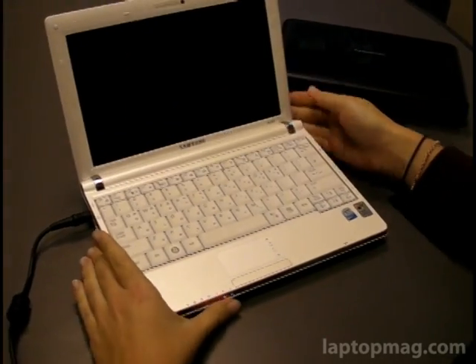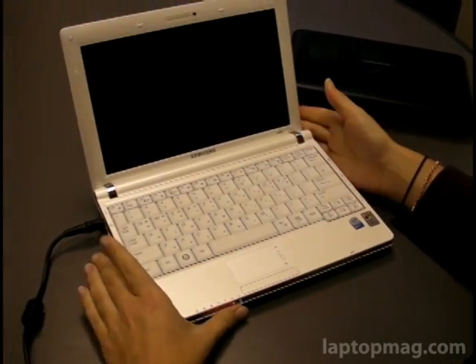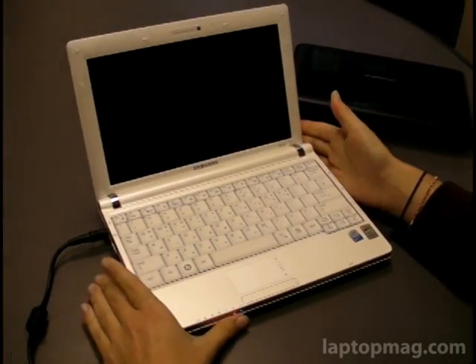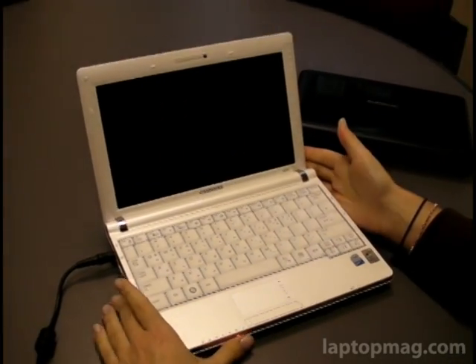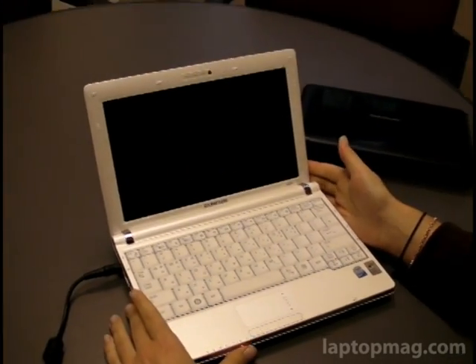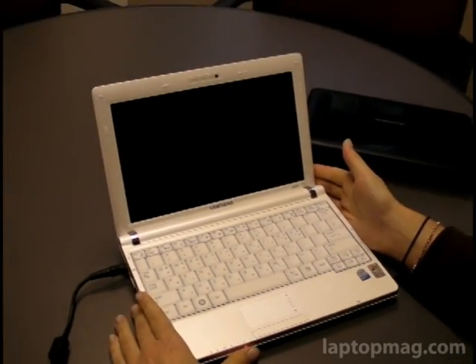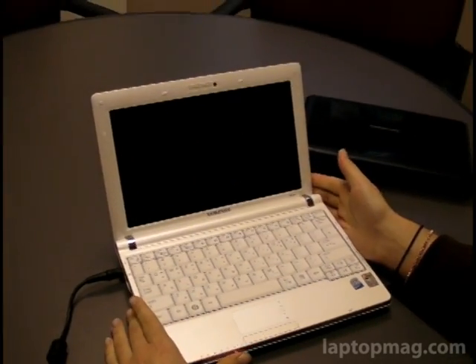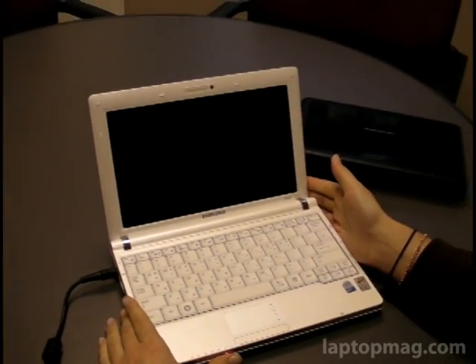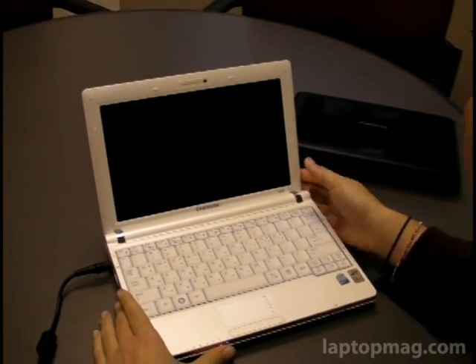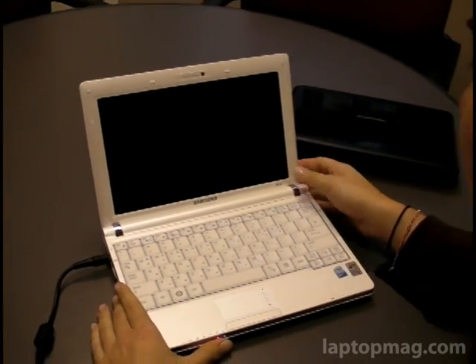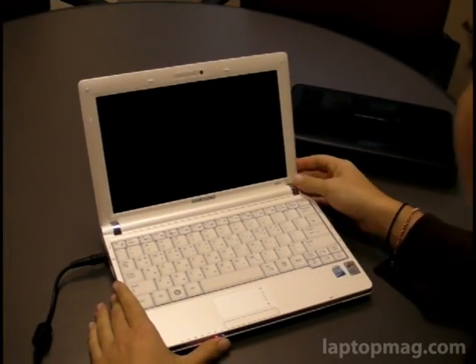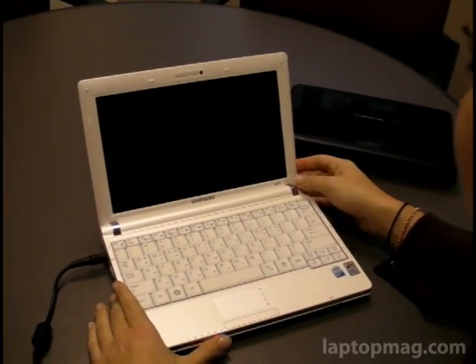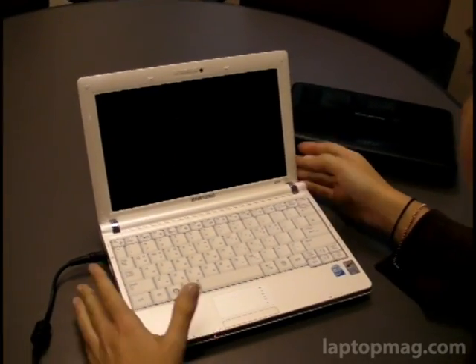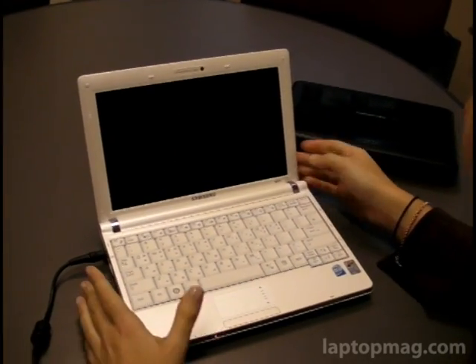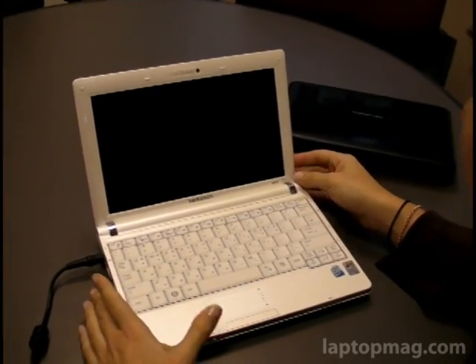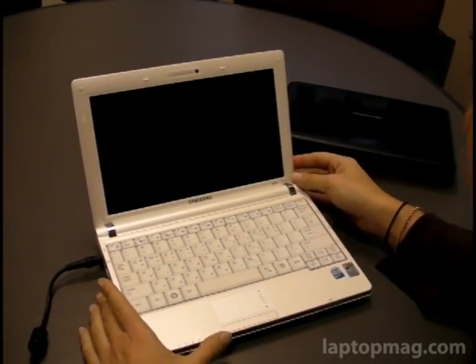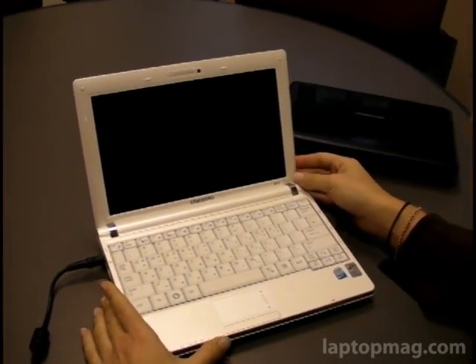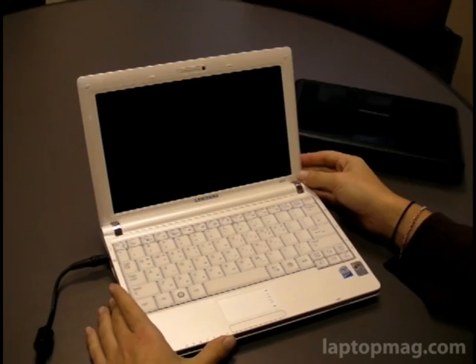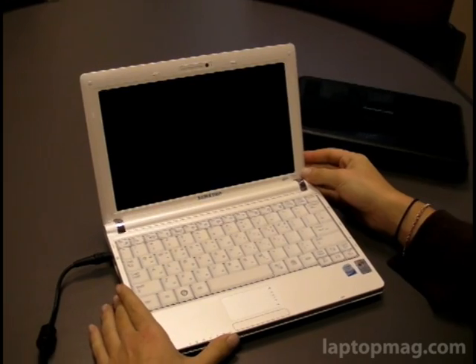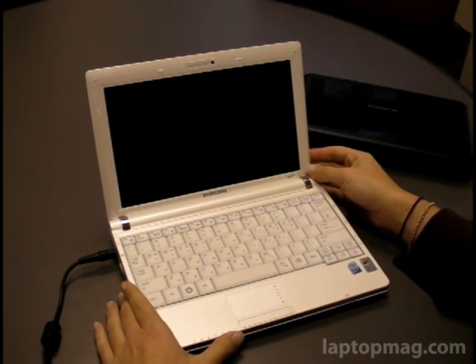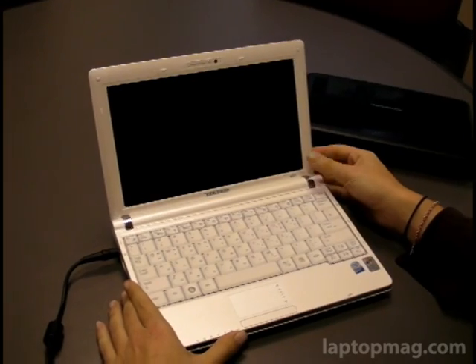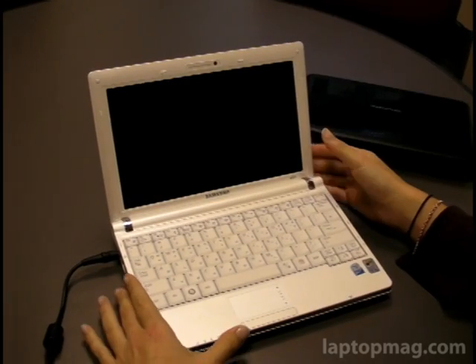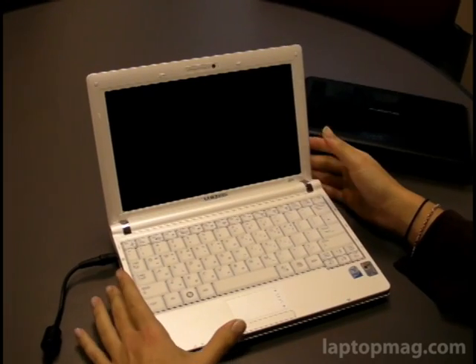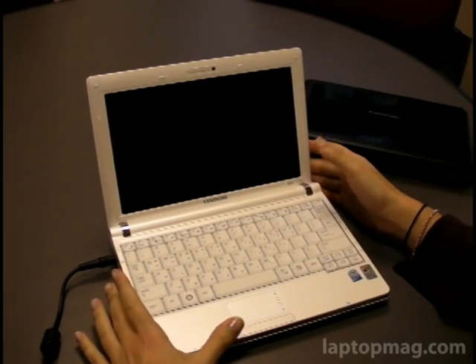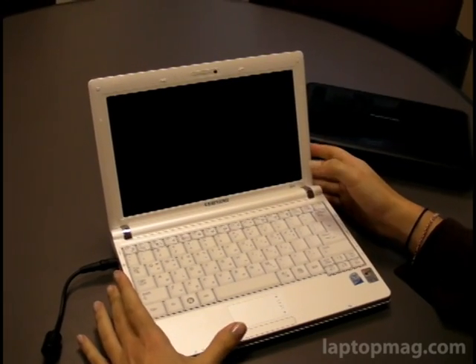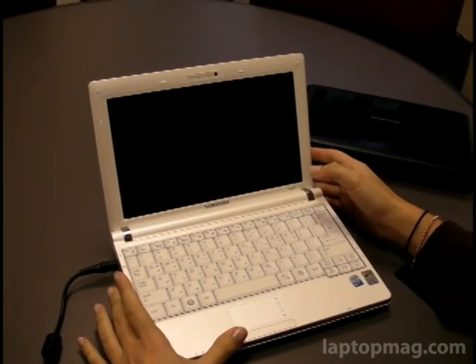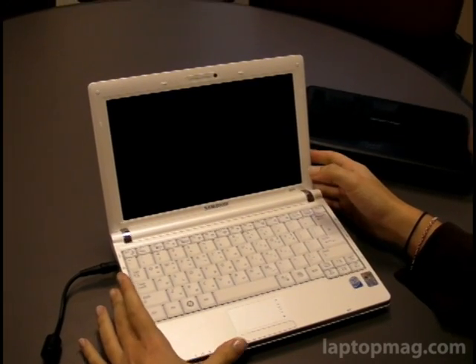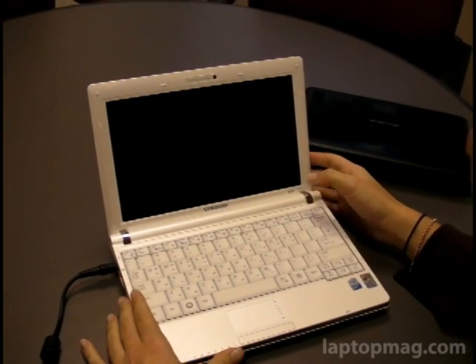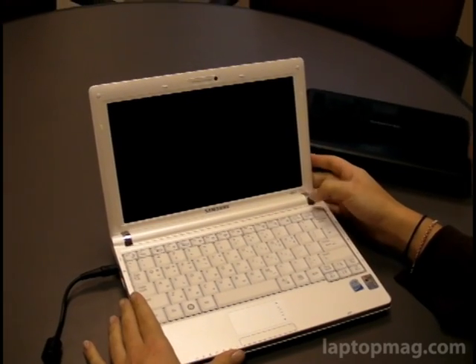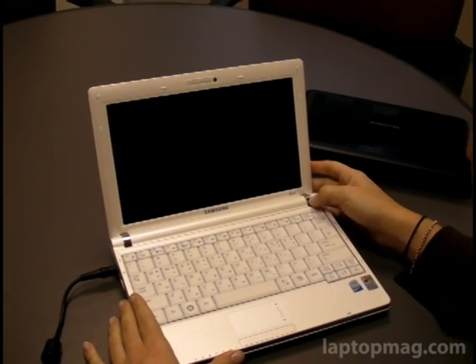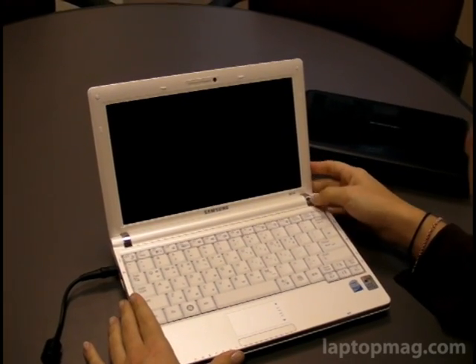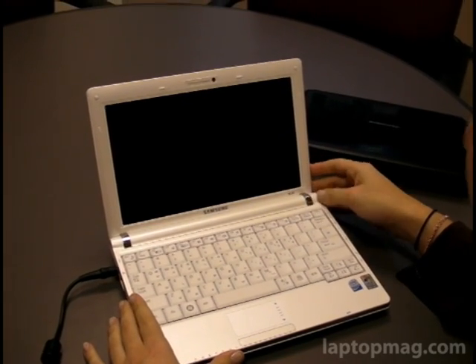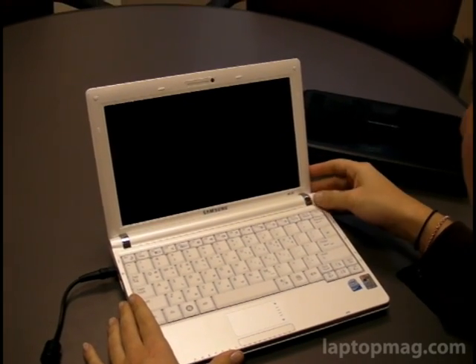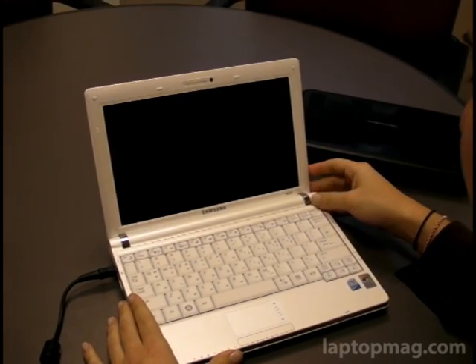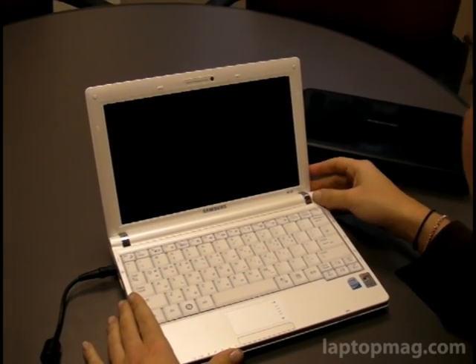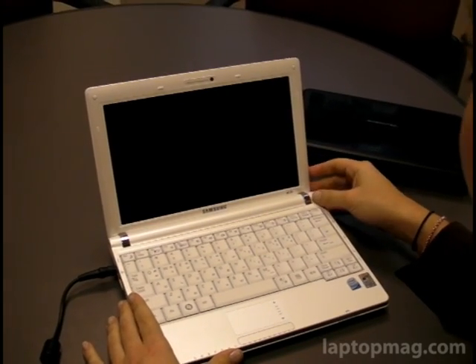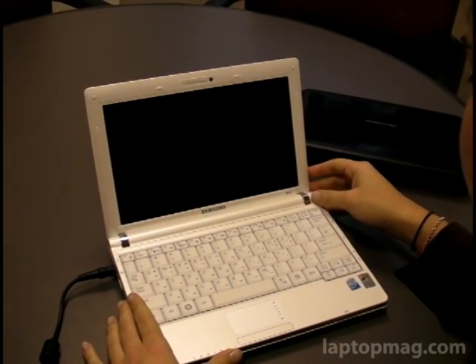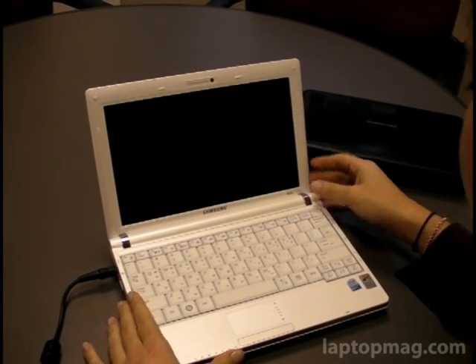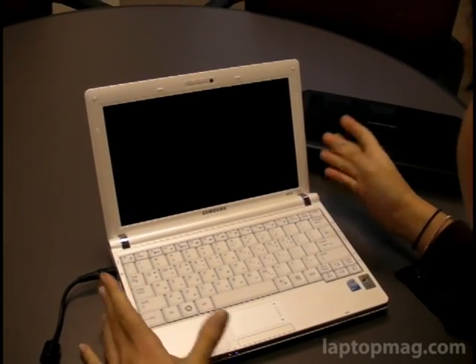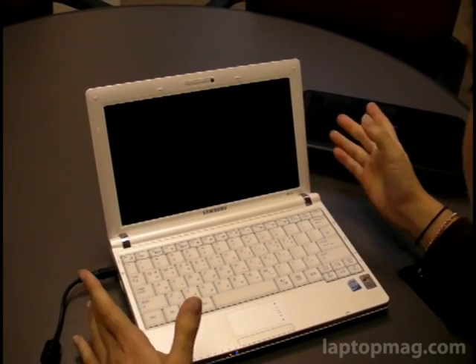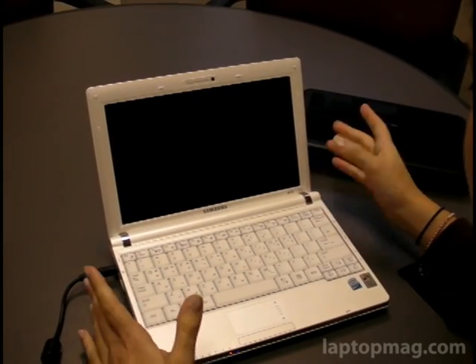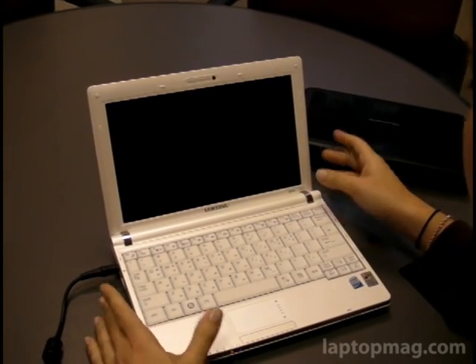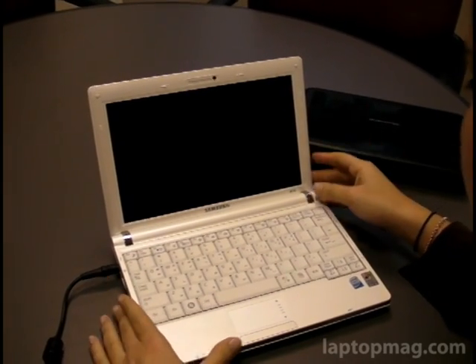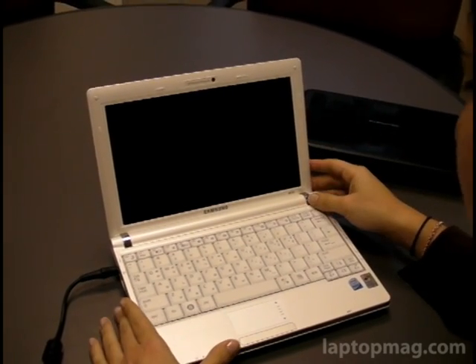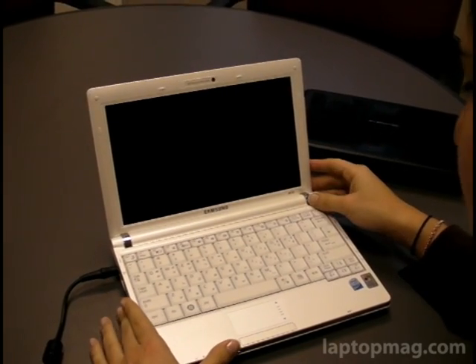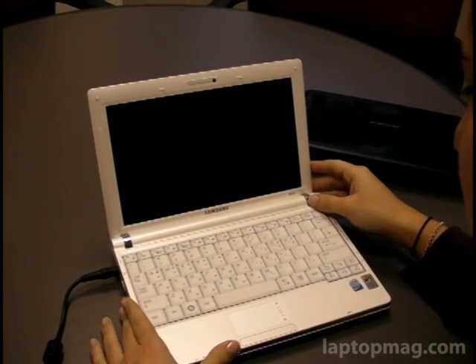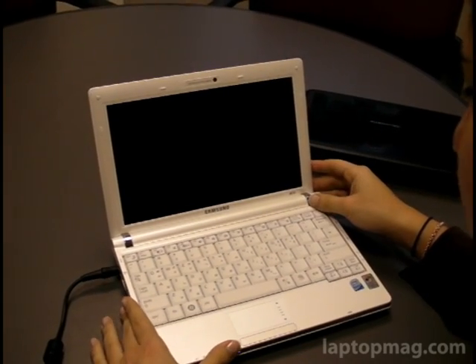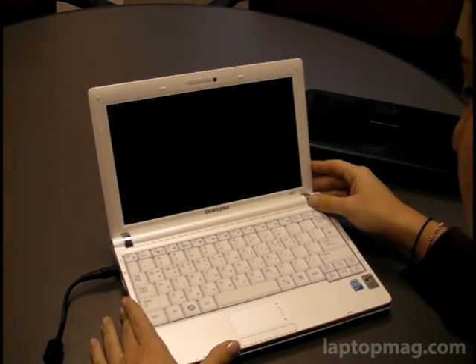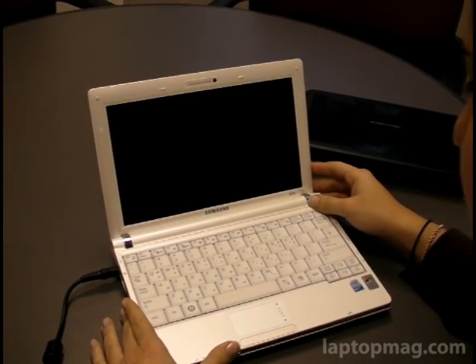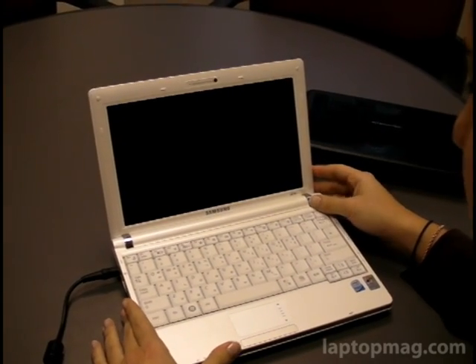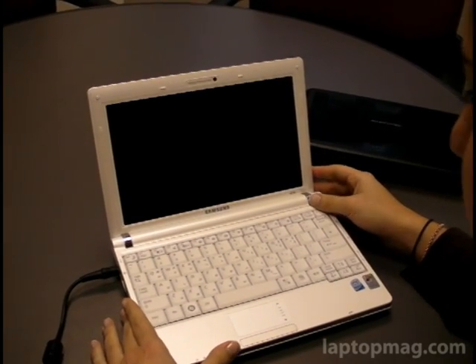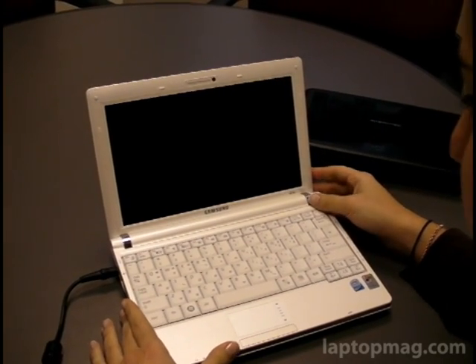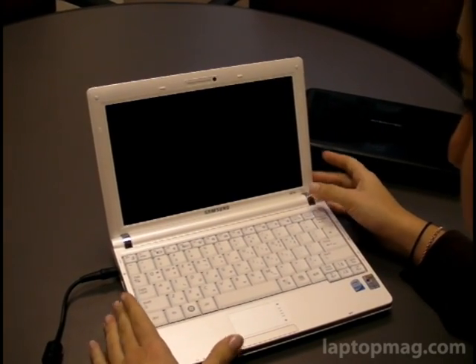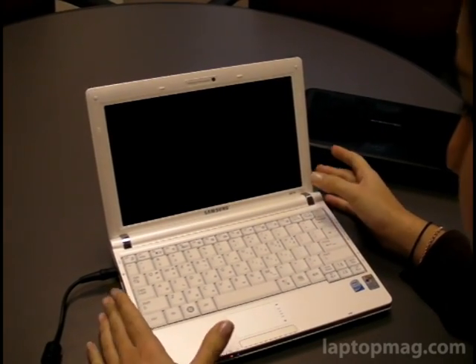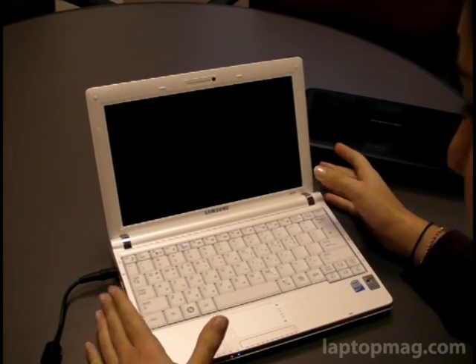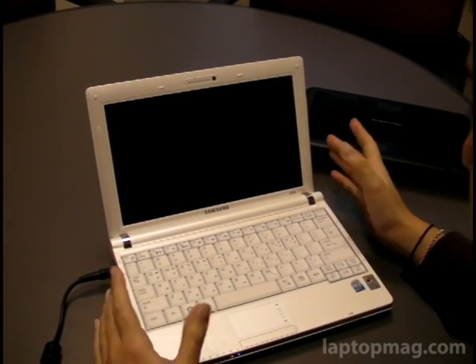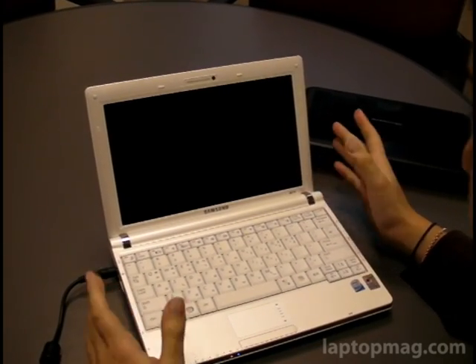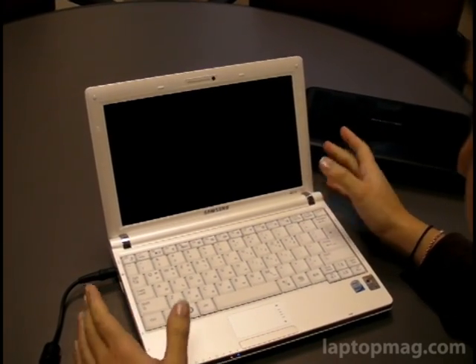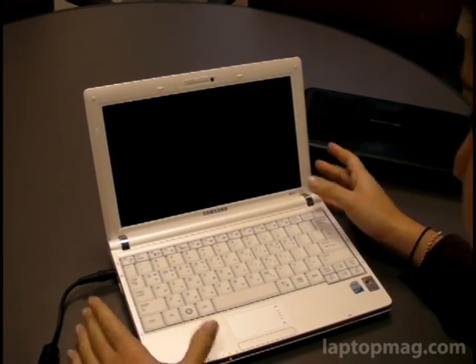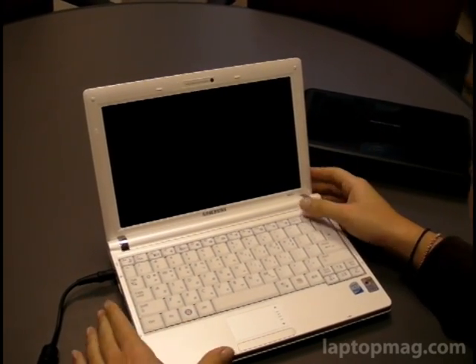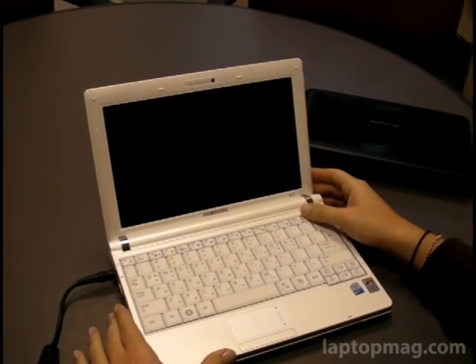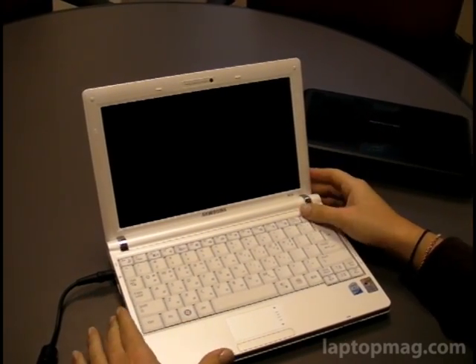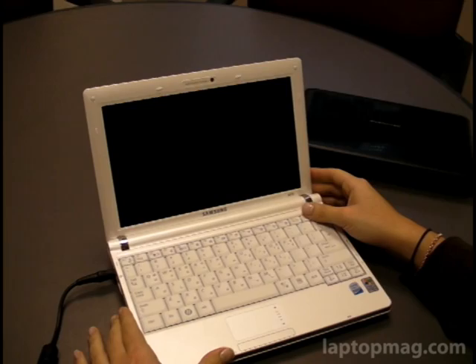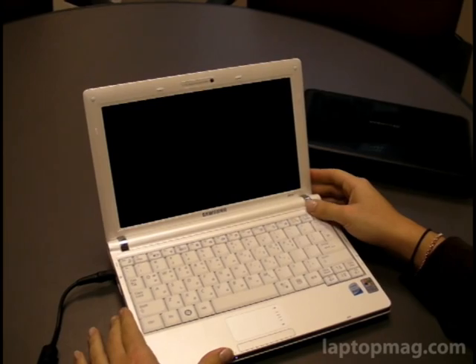Underneath the hood, you've got the 10-inch screen — a nice 10-inch display, pretty much standard, pretty bright, nice looking. We'll show you that when we boot up the system.